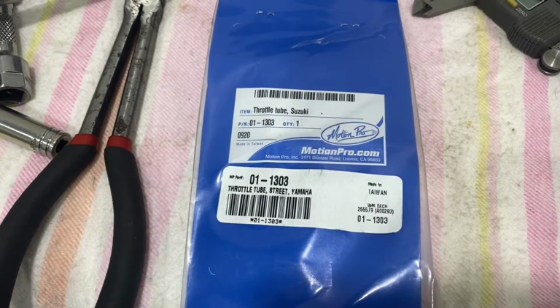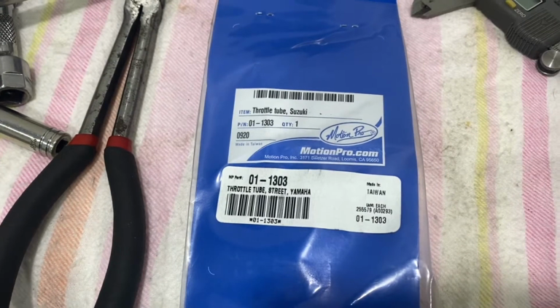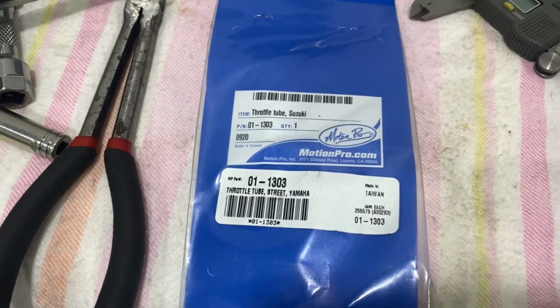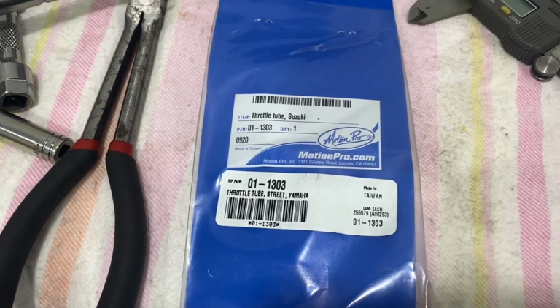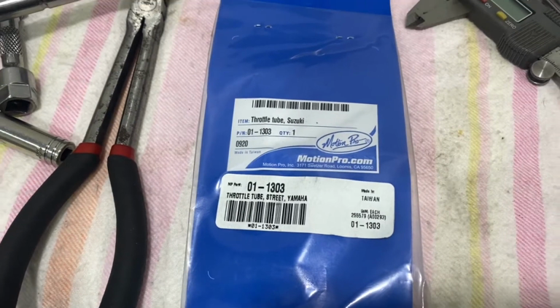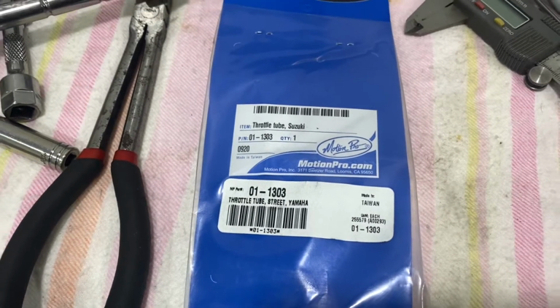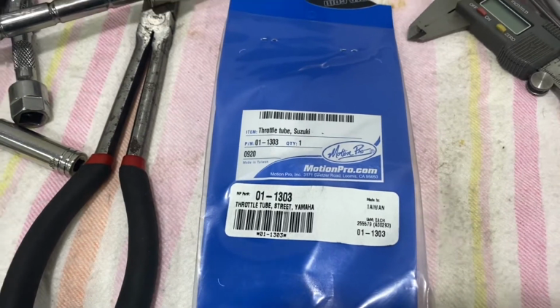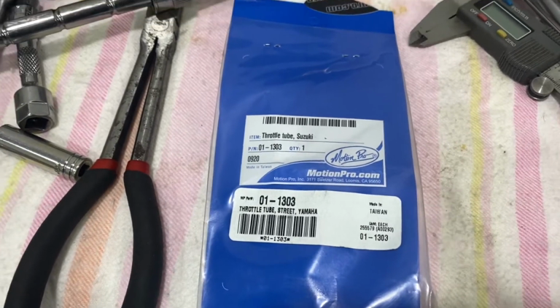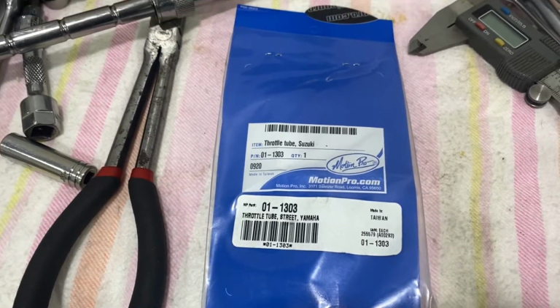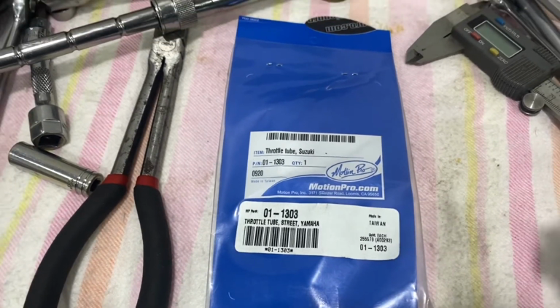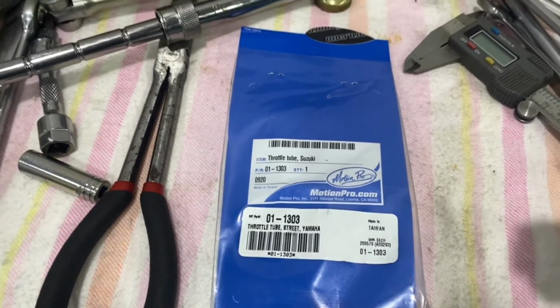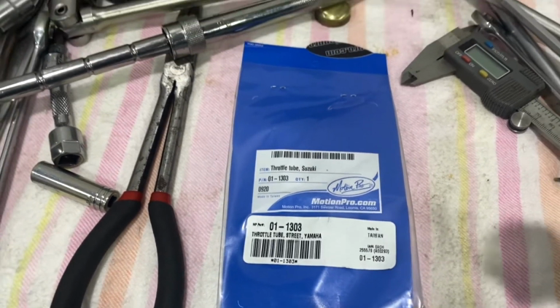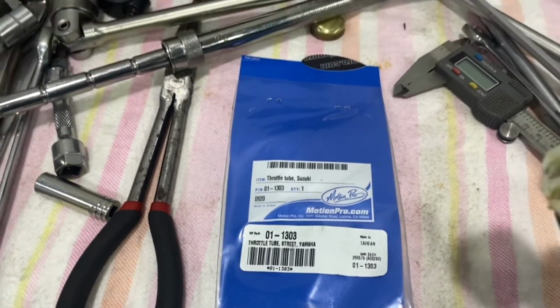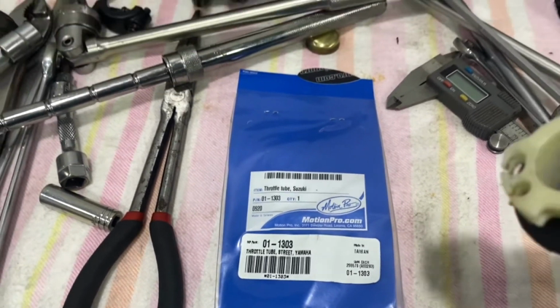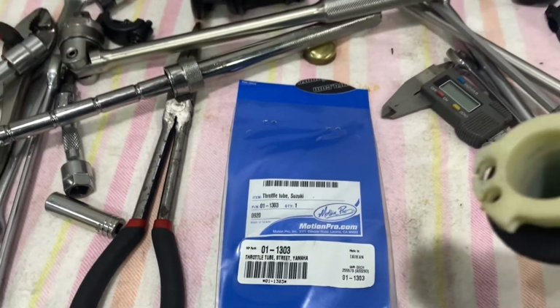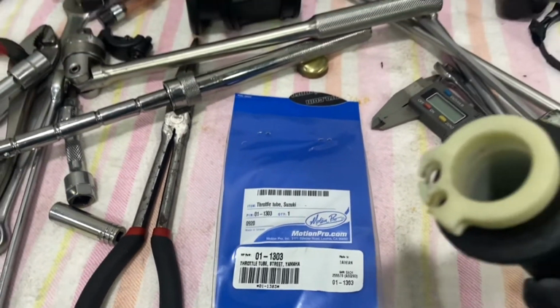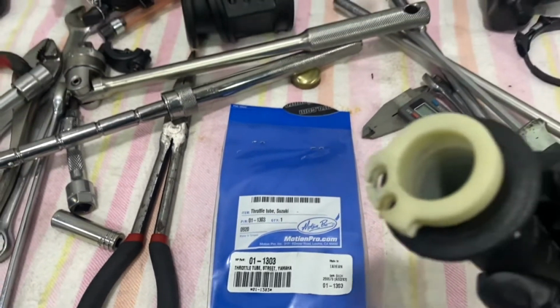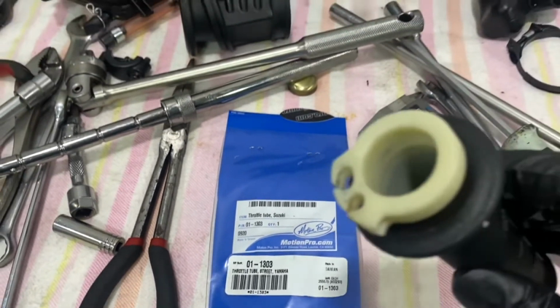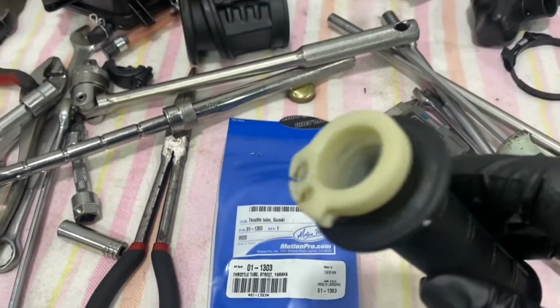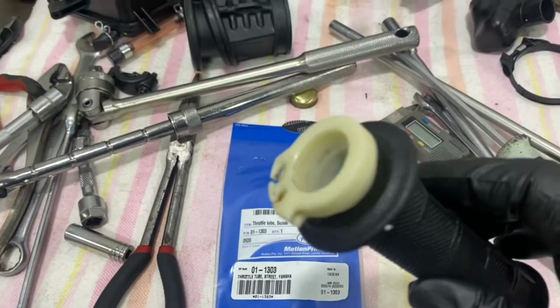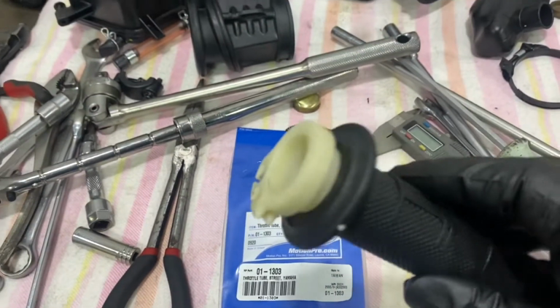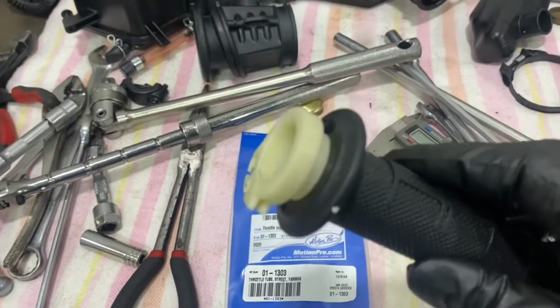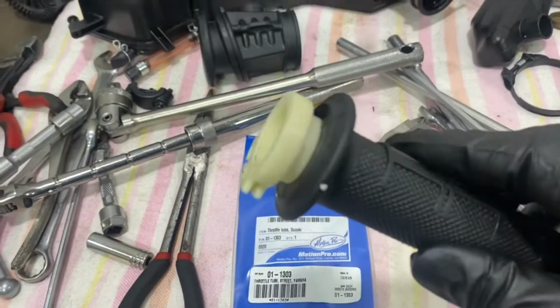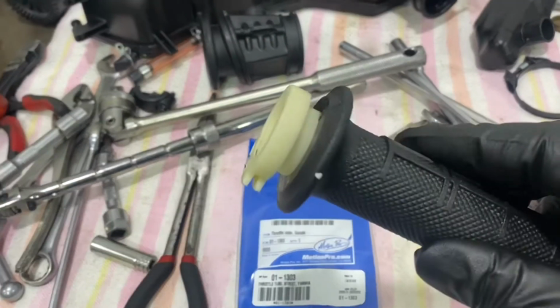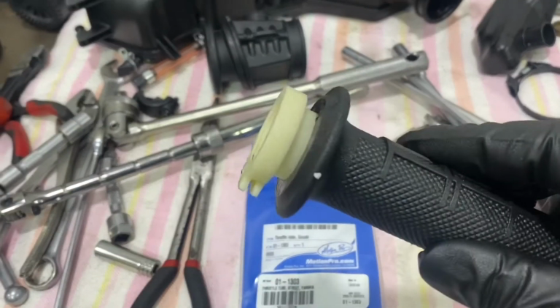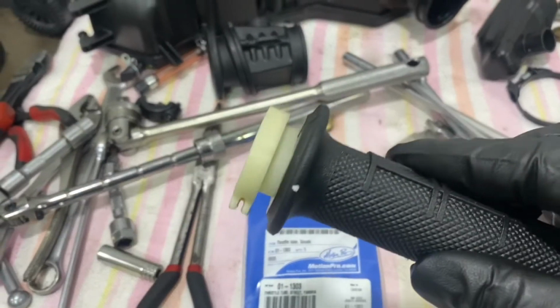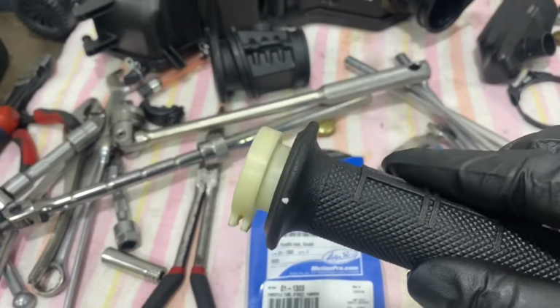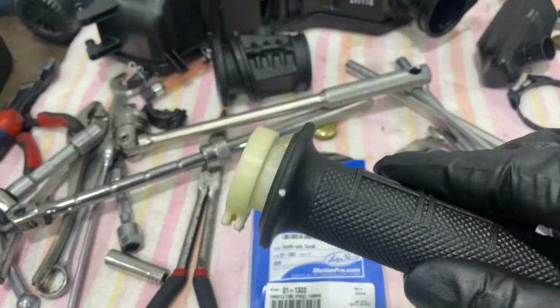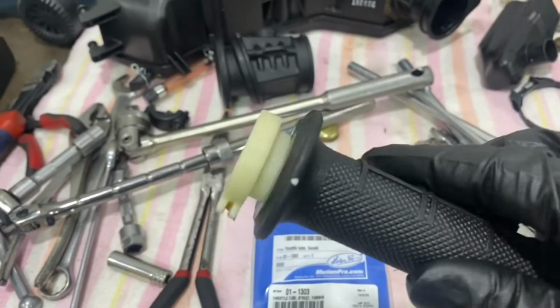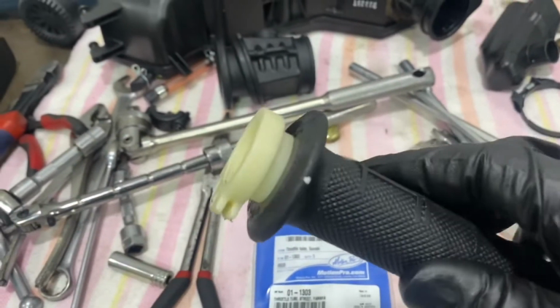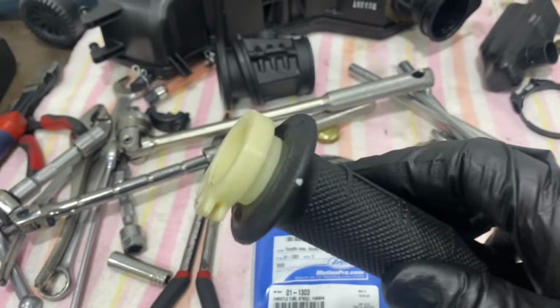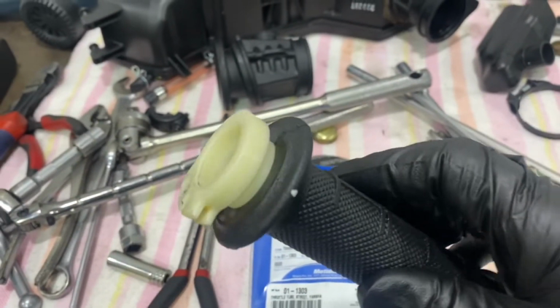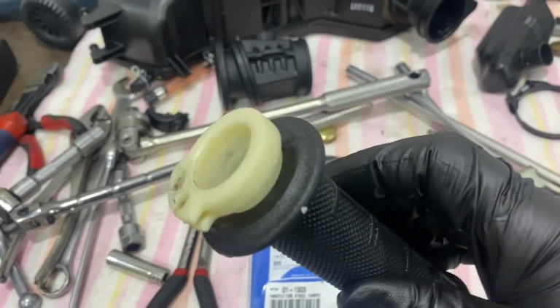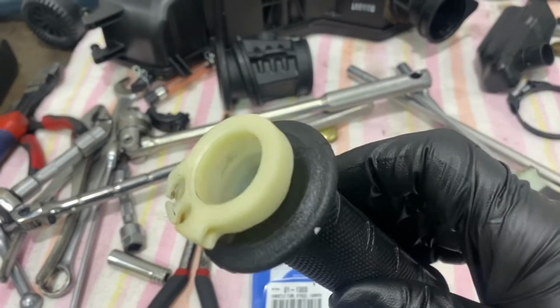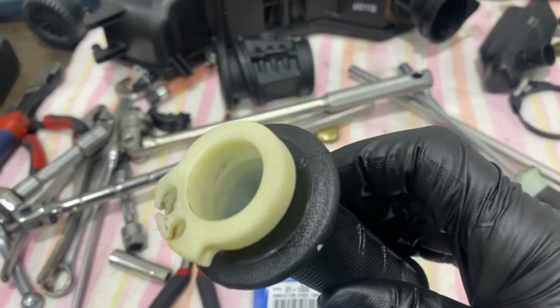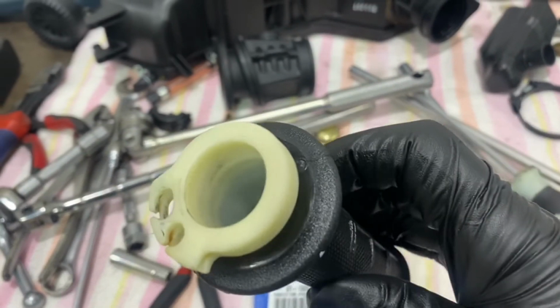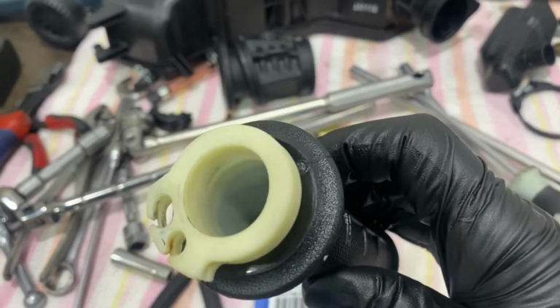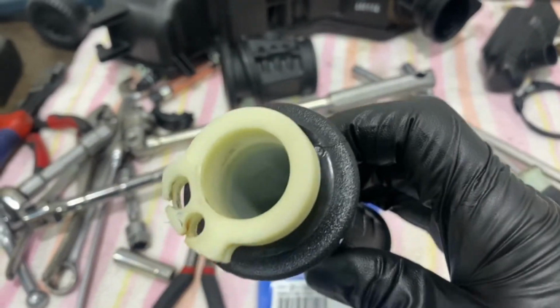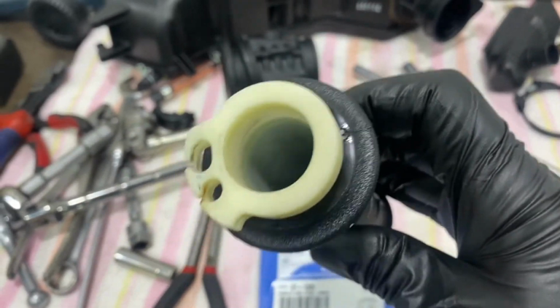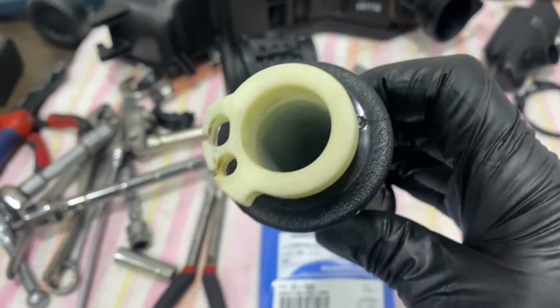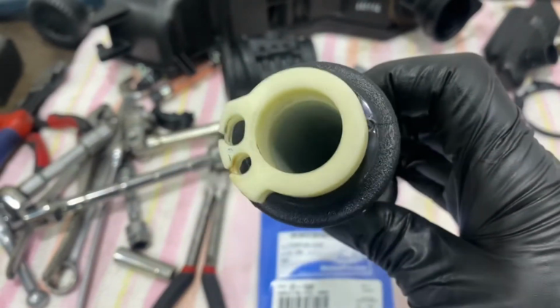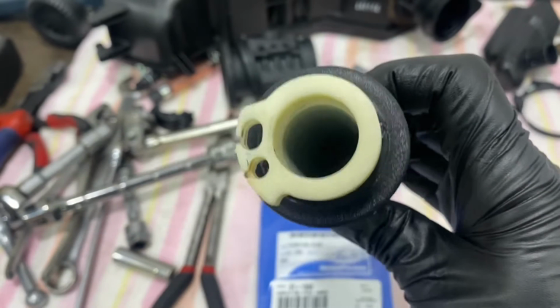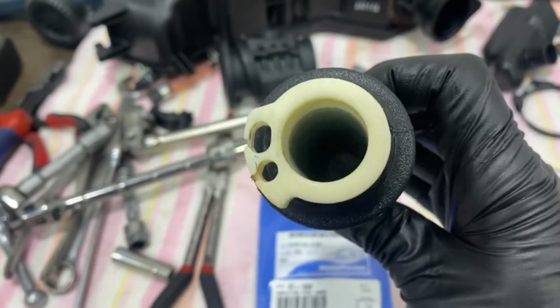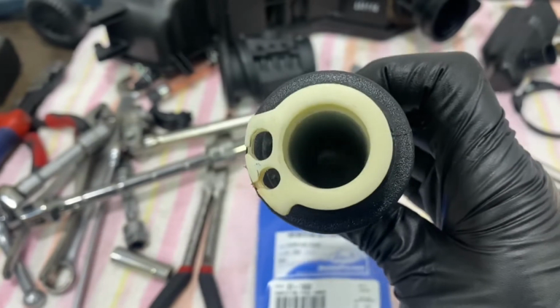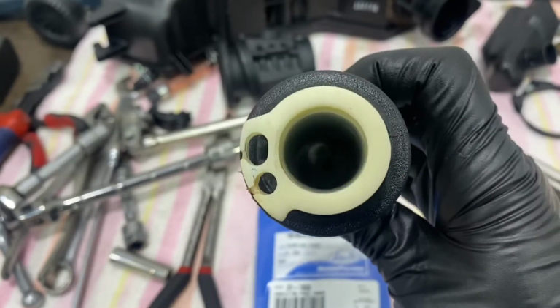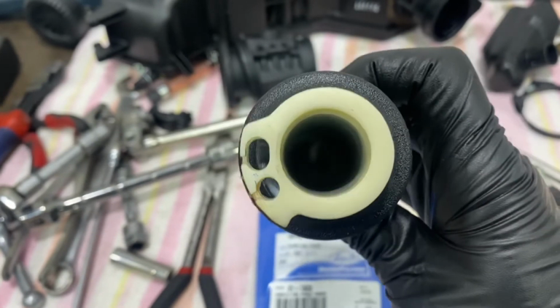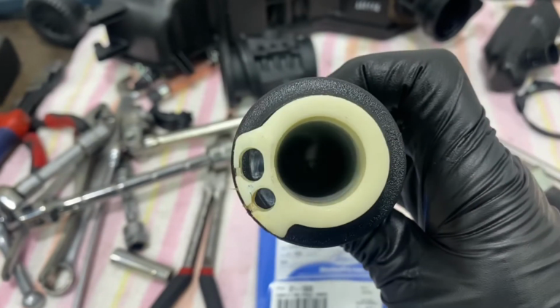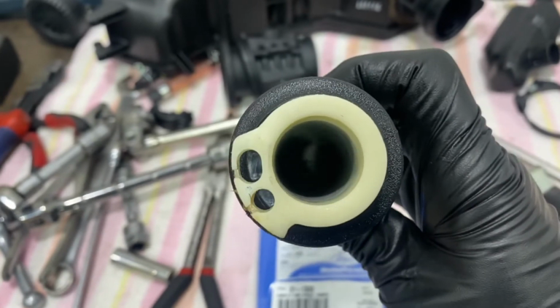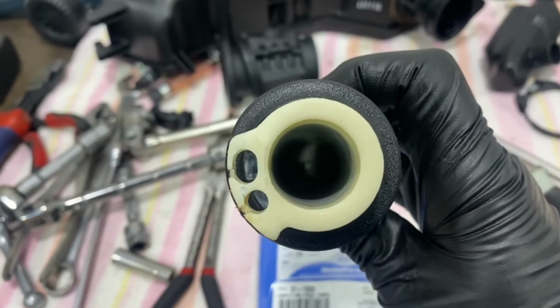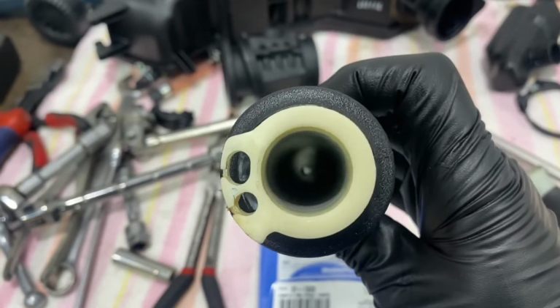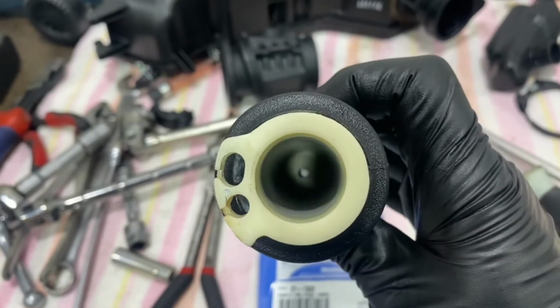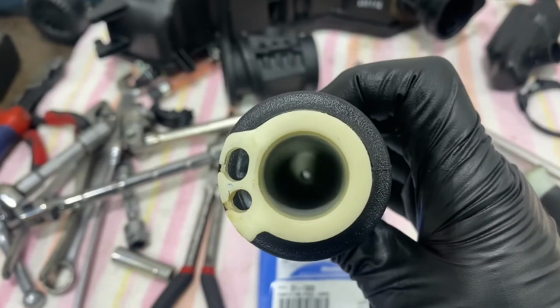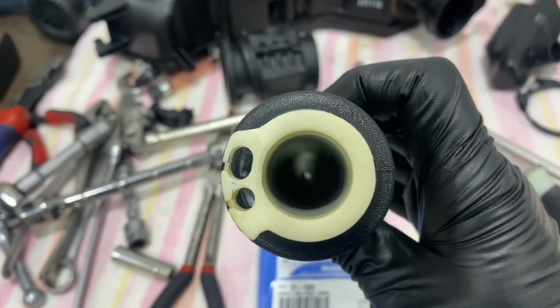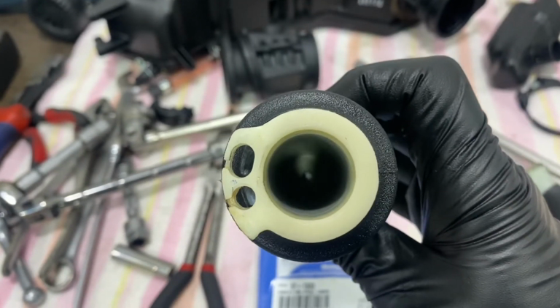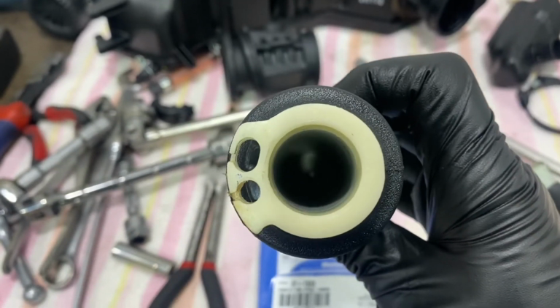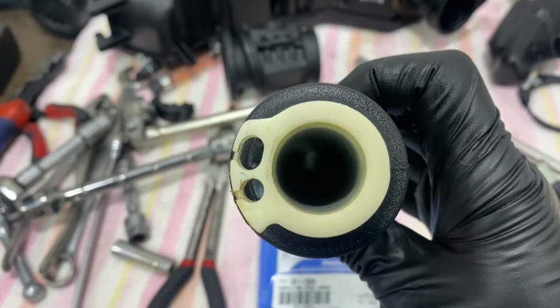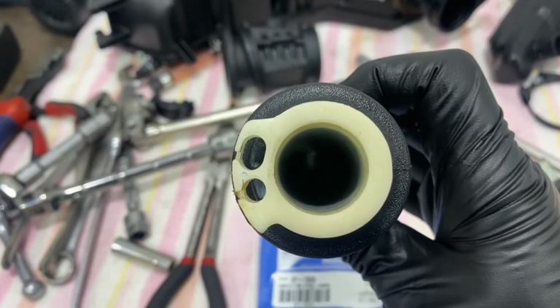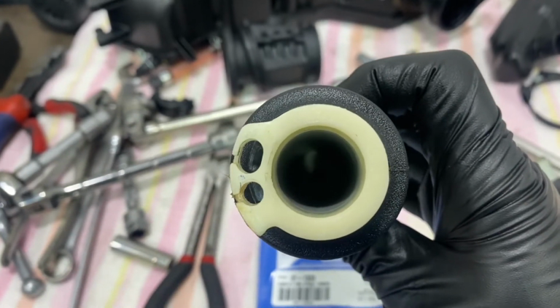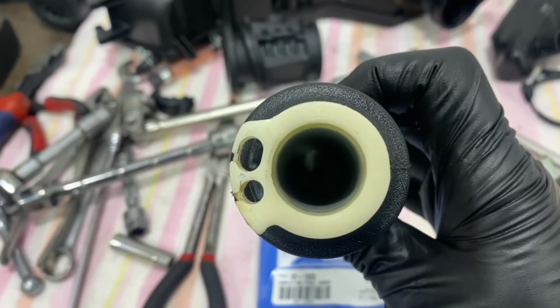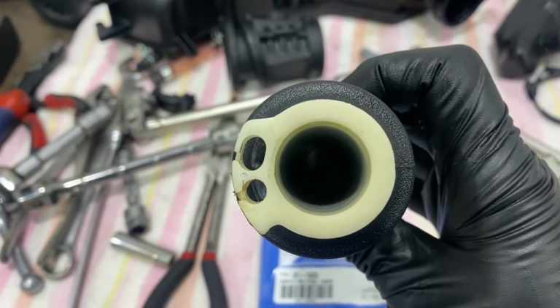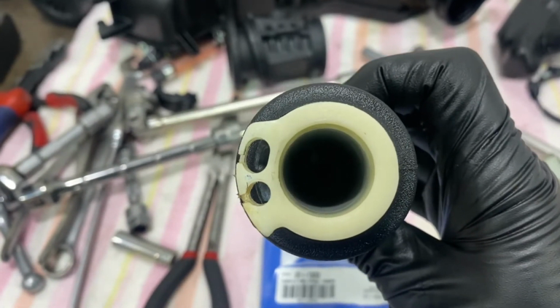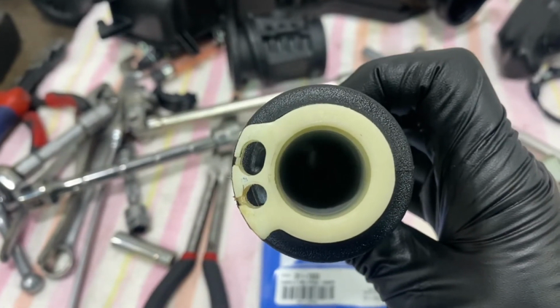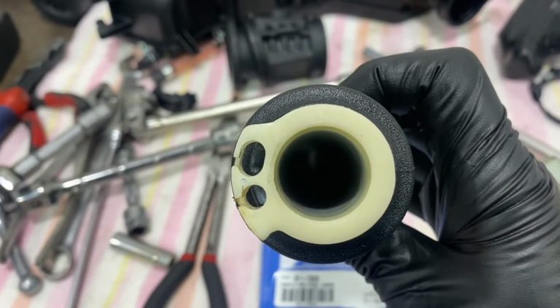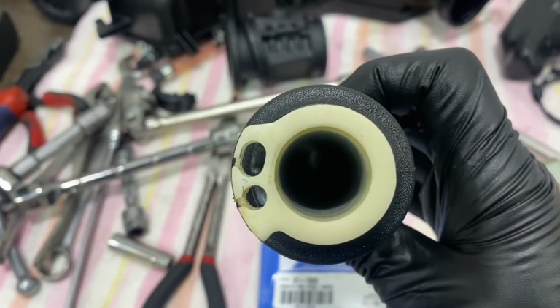This here is the original throttle tube - the throttle cam itself is quite a bit smaller compared to the R6 unit.